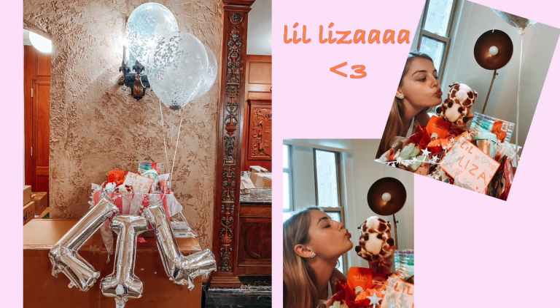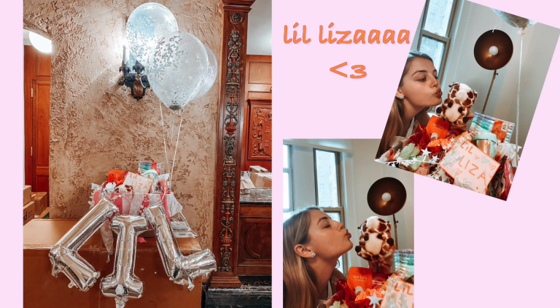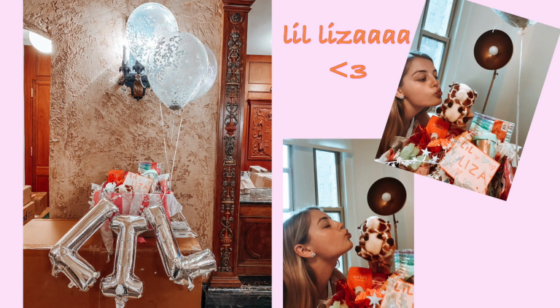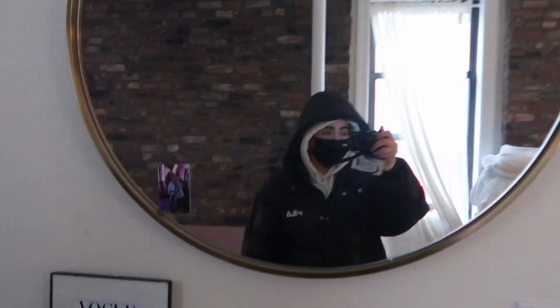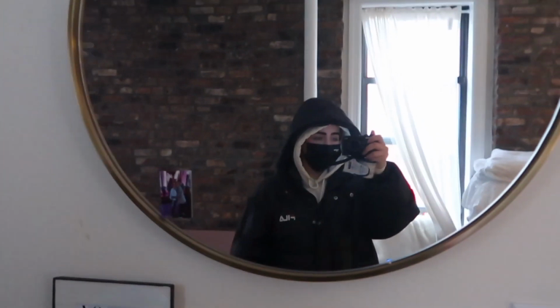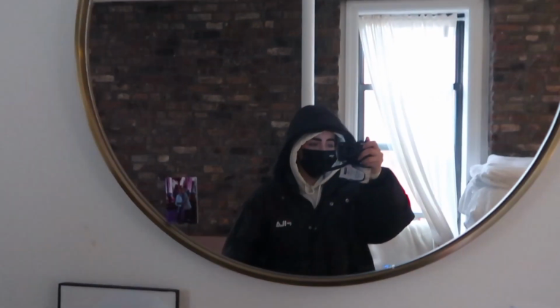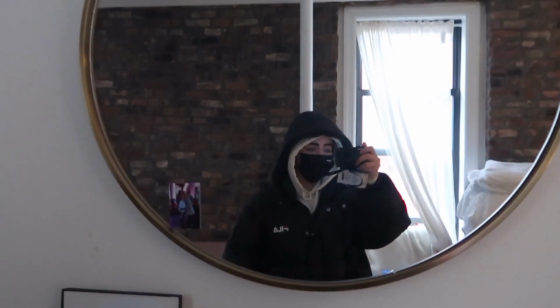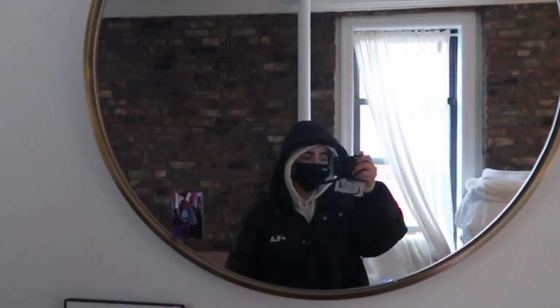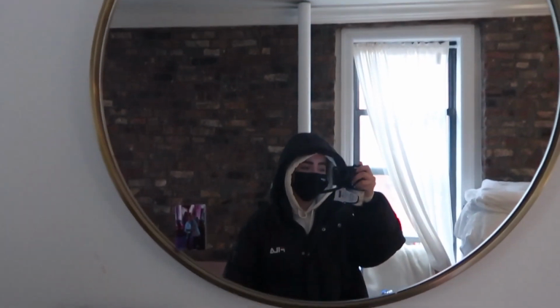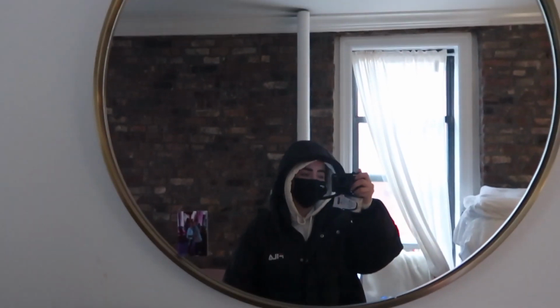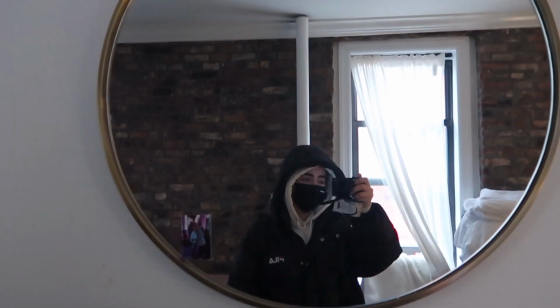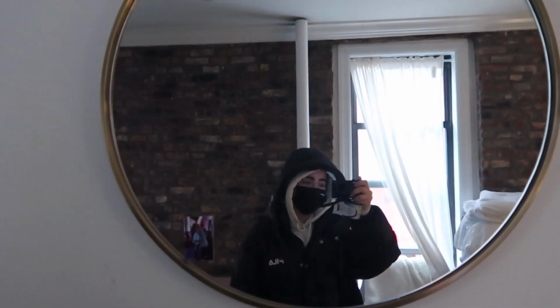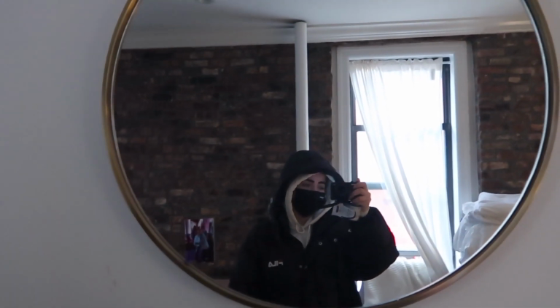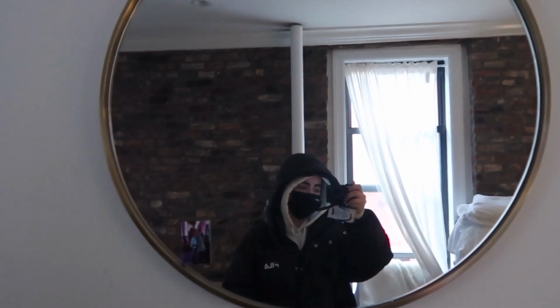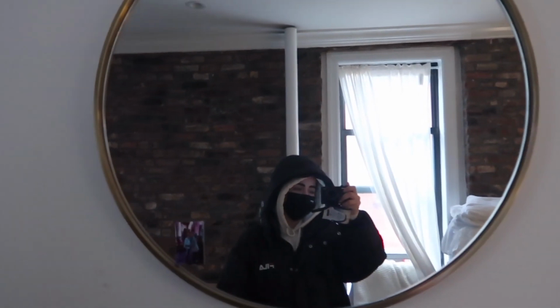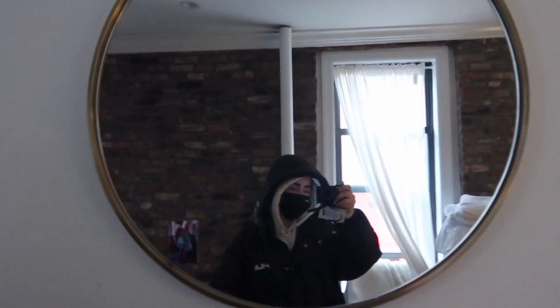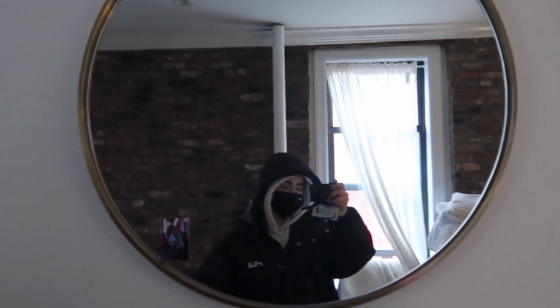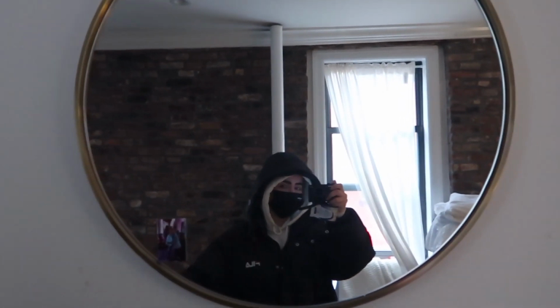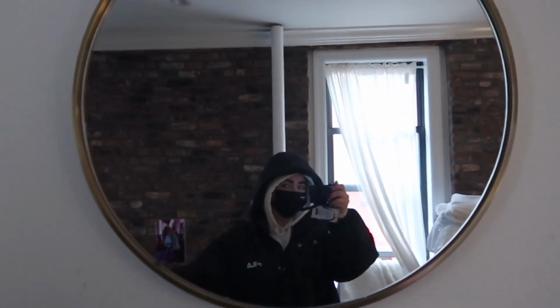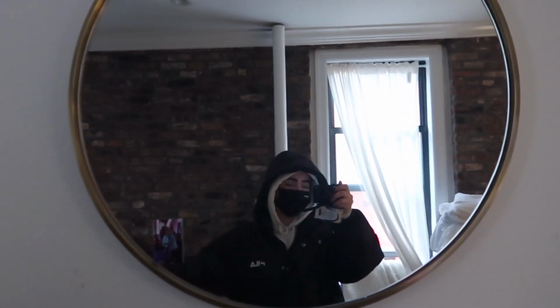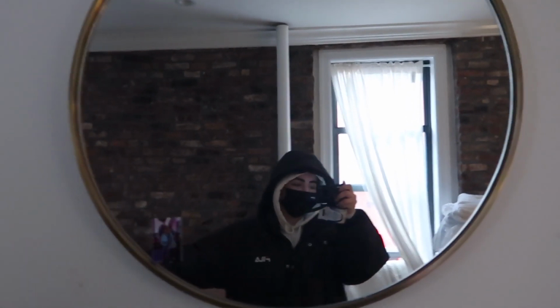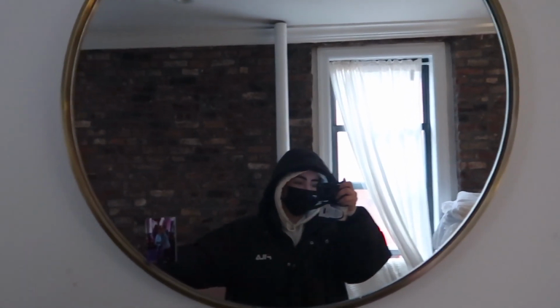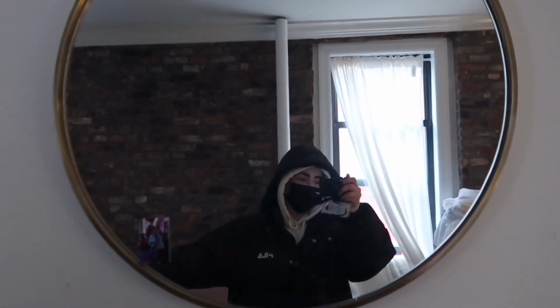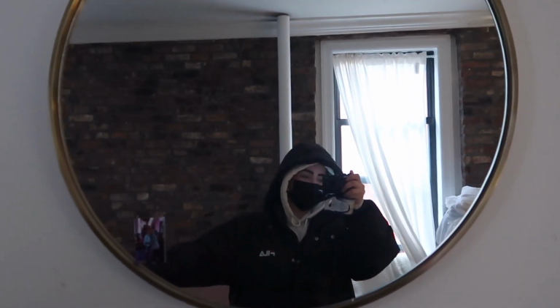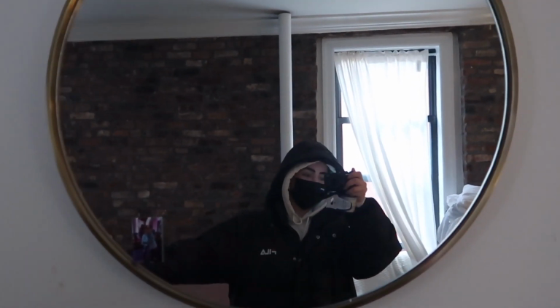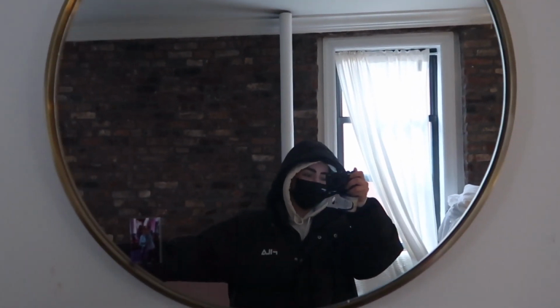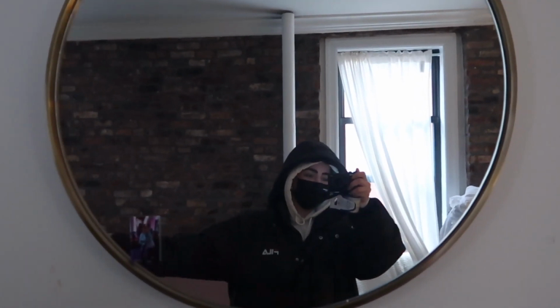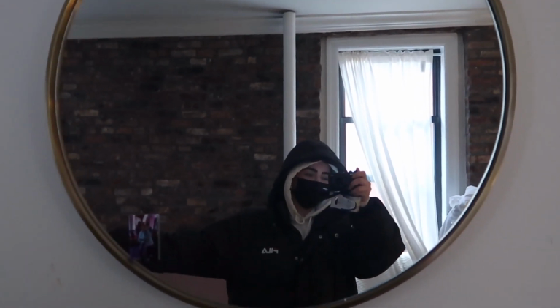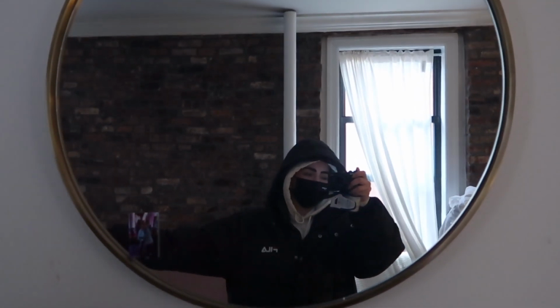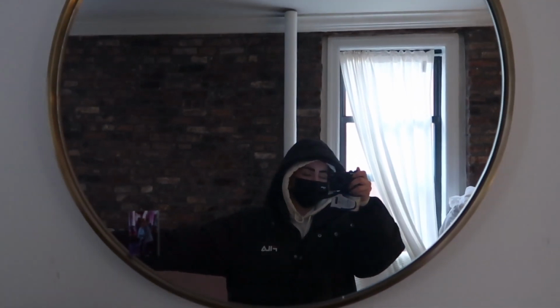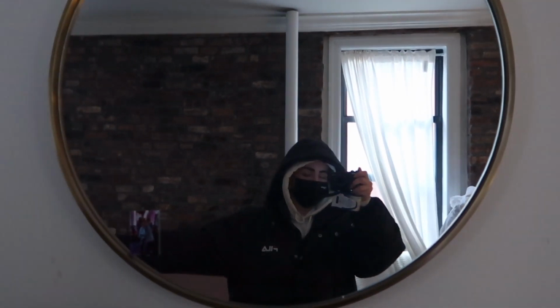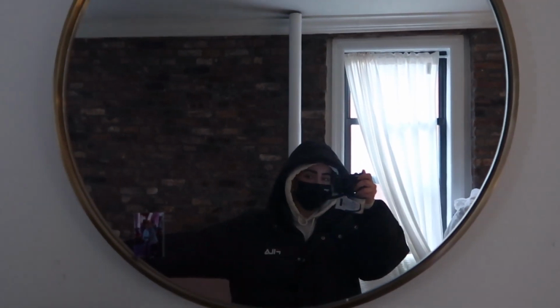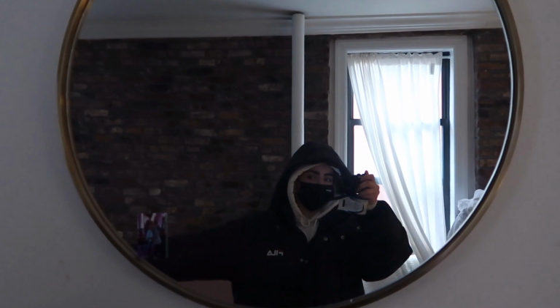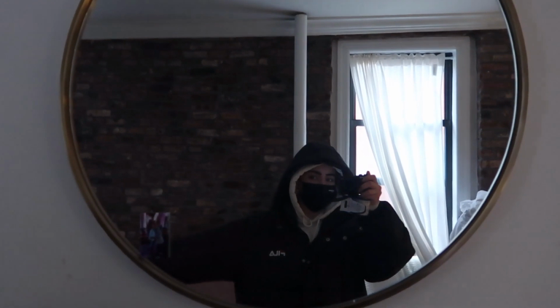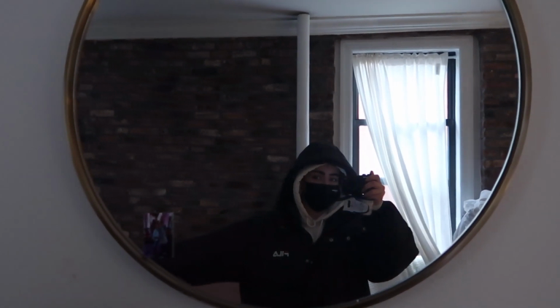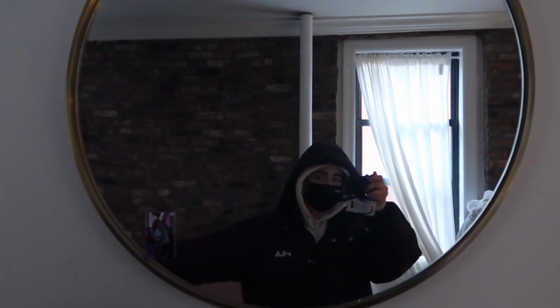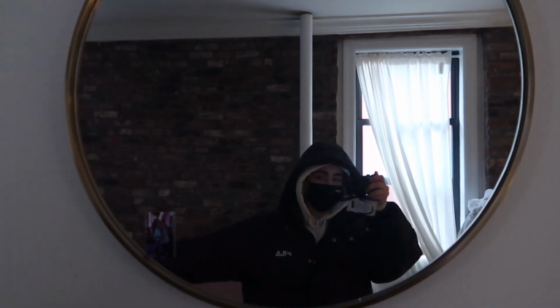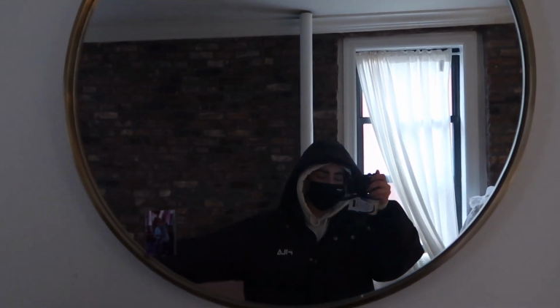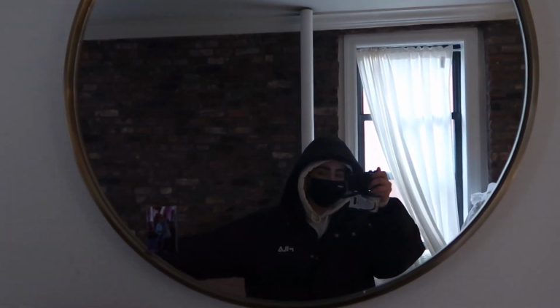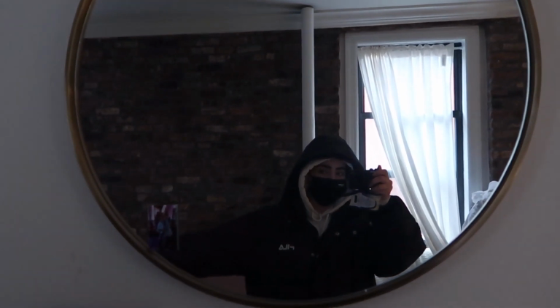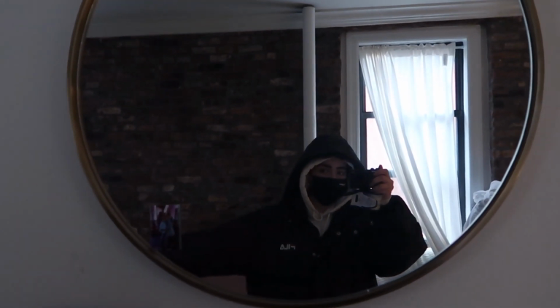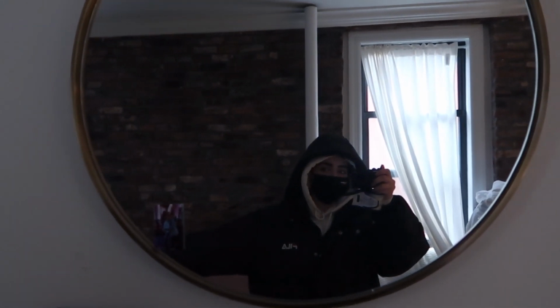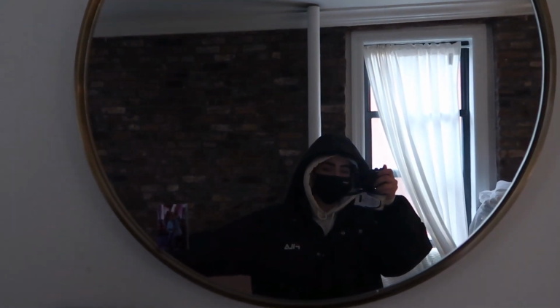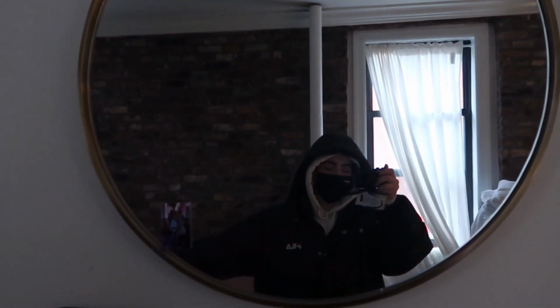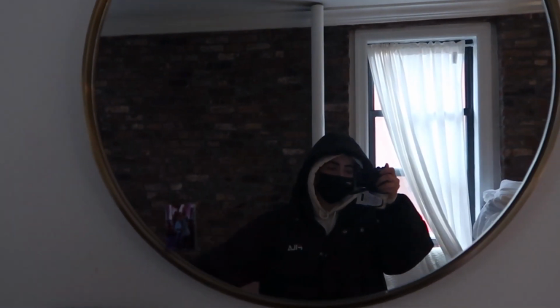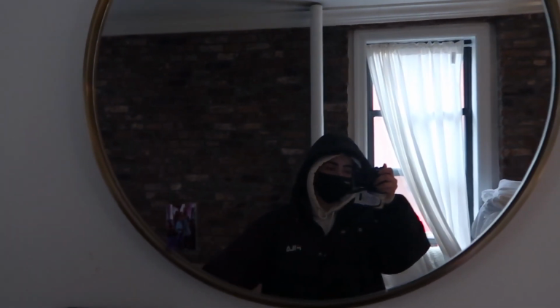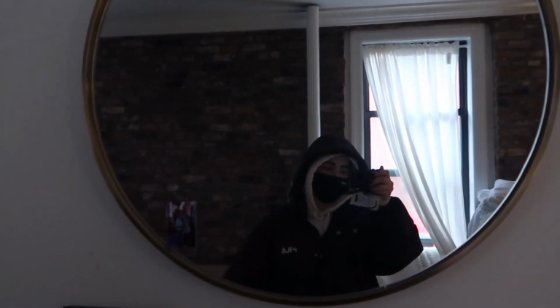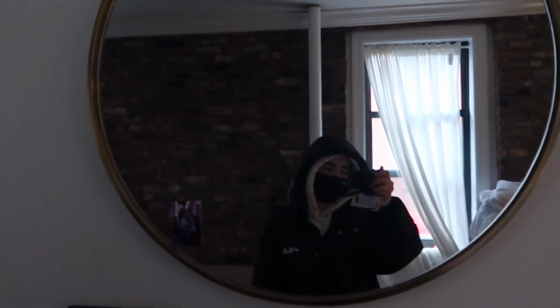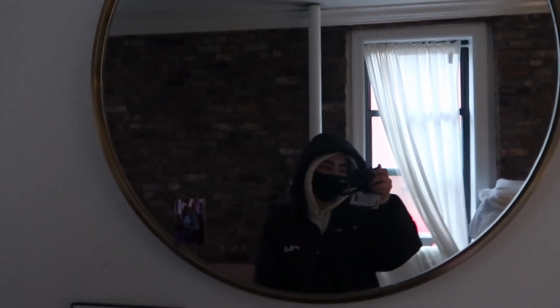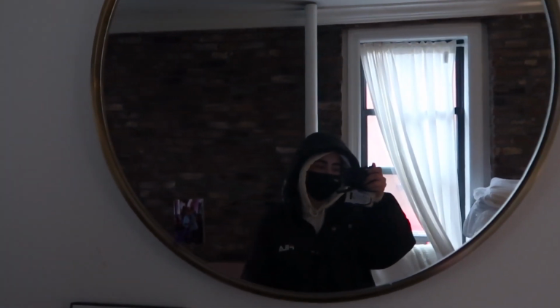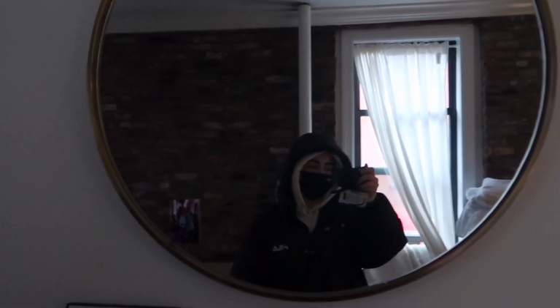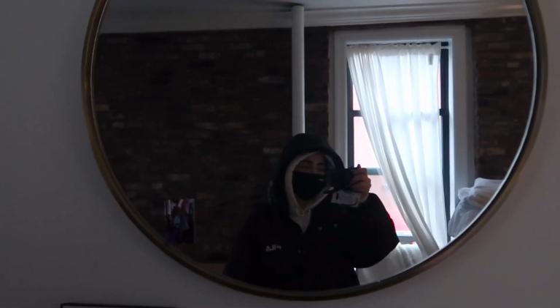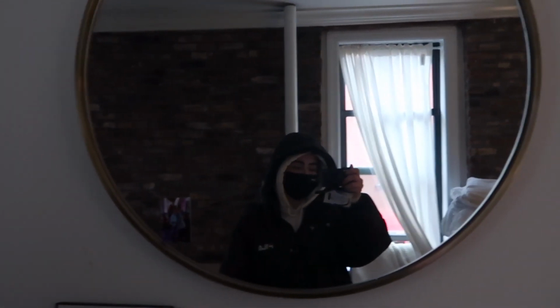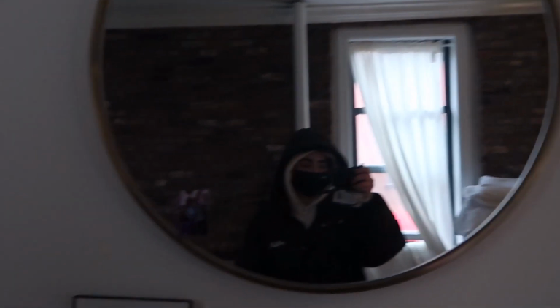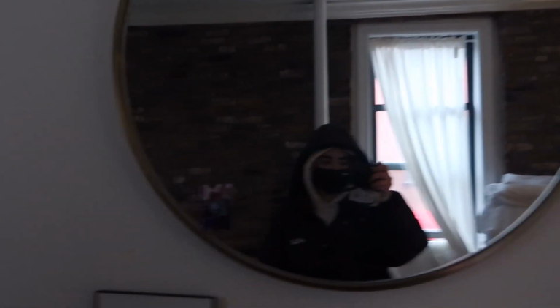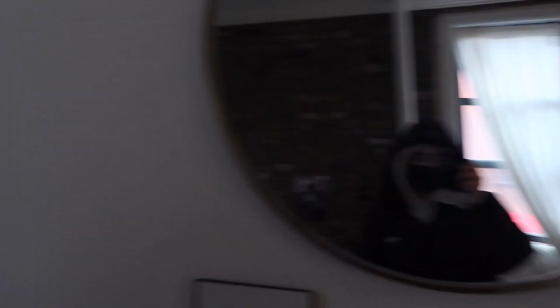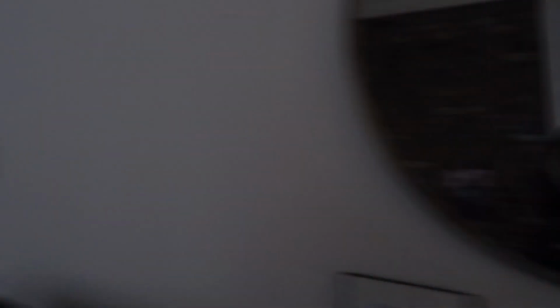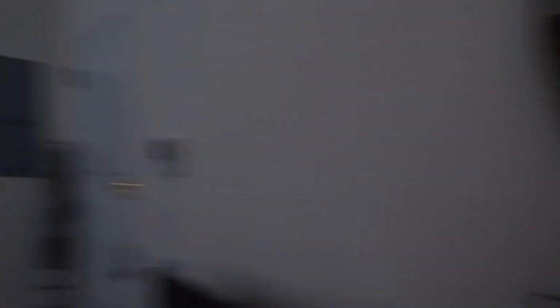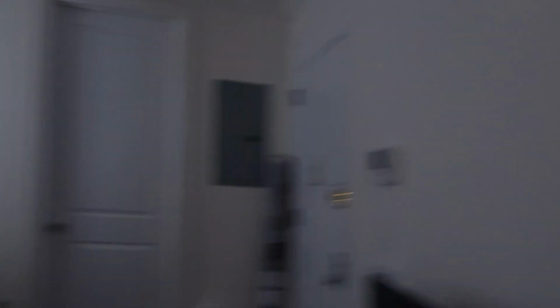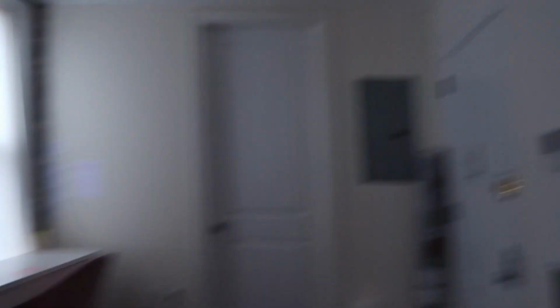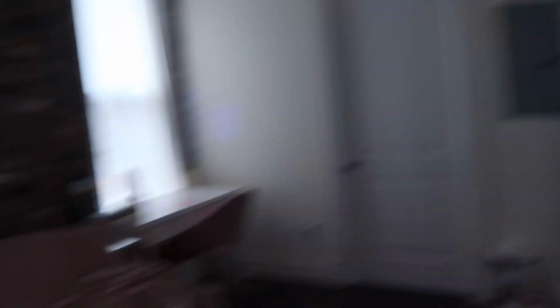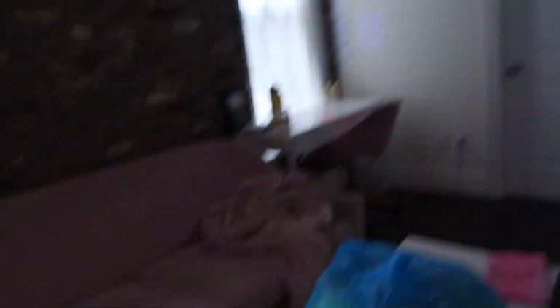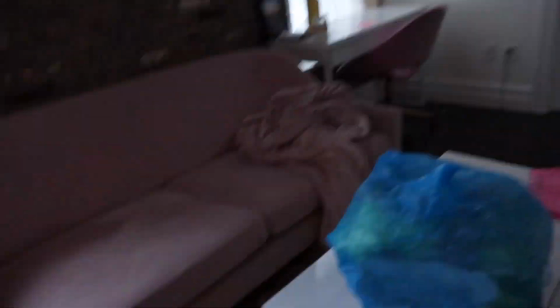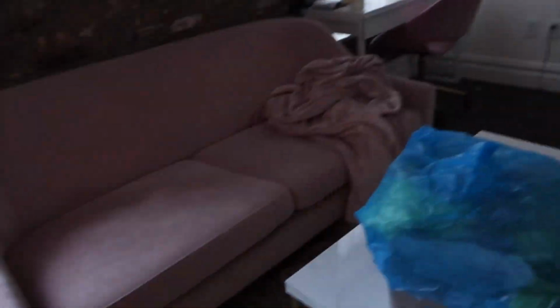Hey guys. It is much later in the day, but I am about to drop Phoebe's basket off. It's raining outside so I look like this.